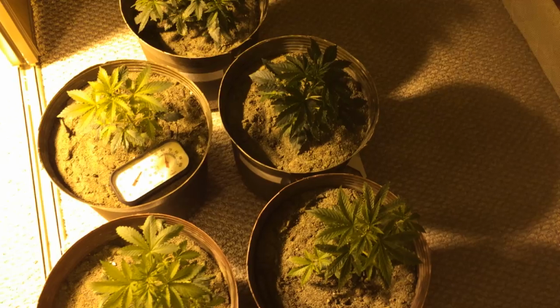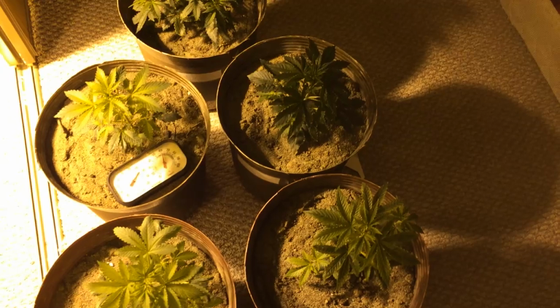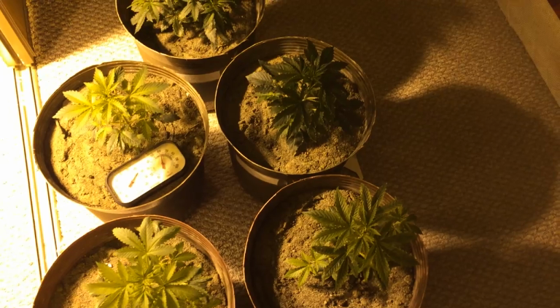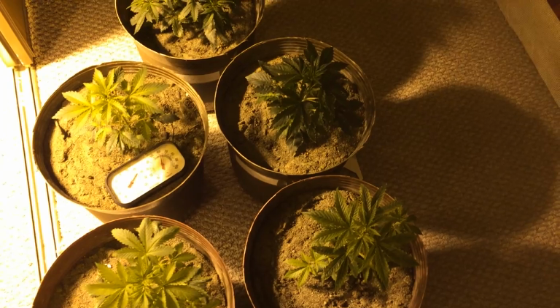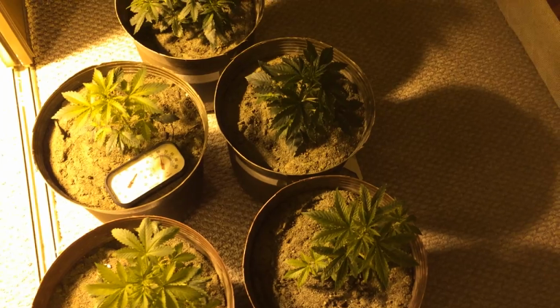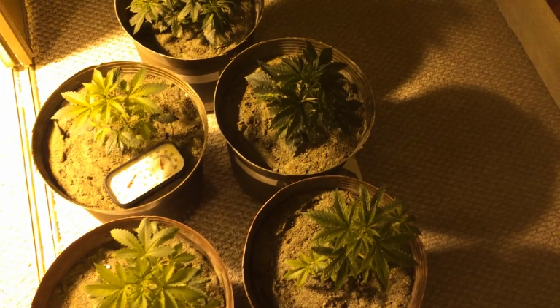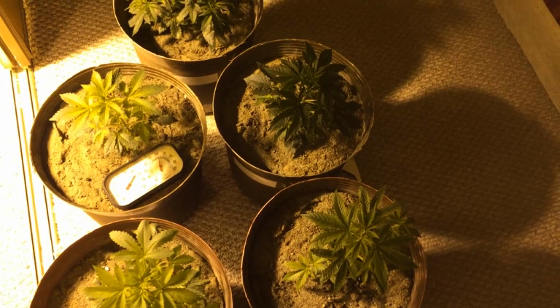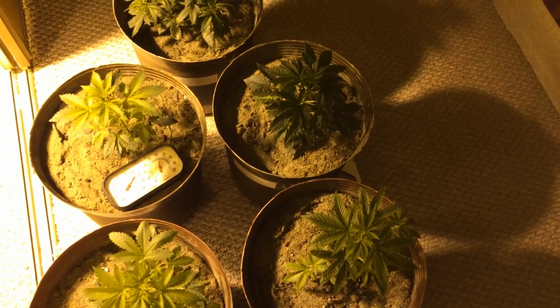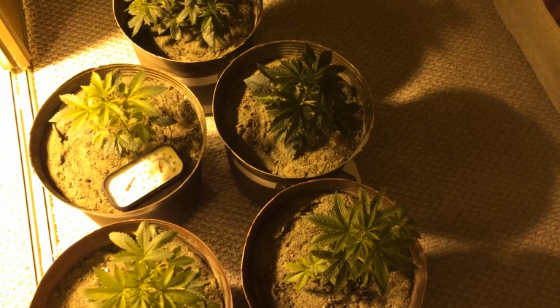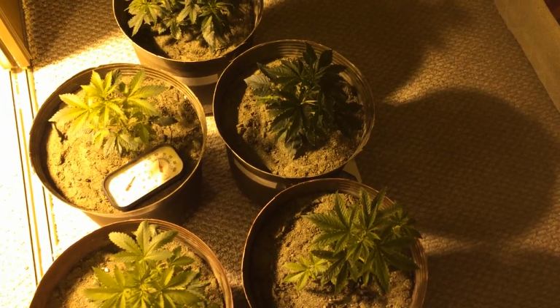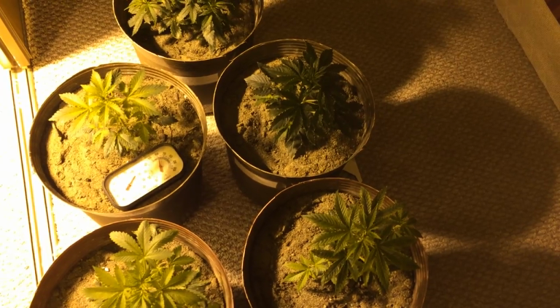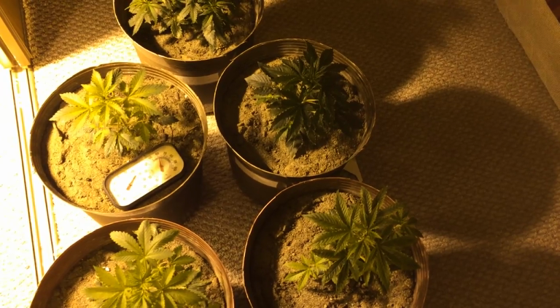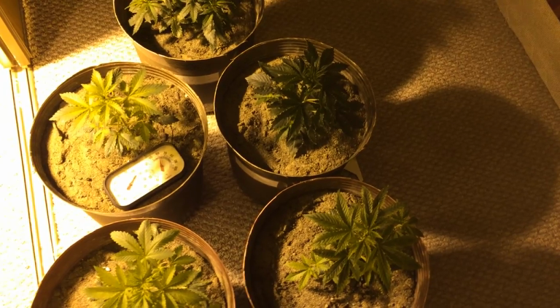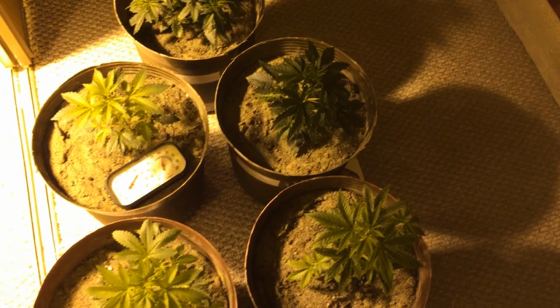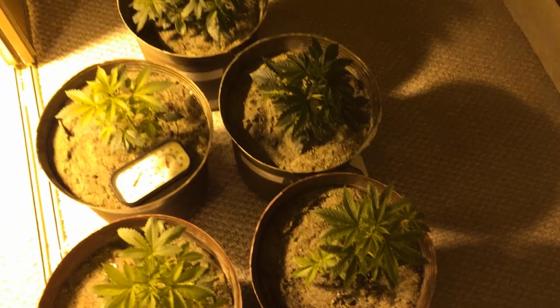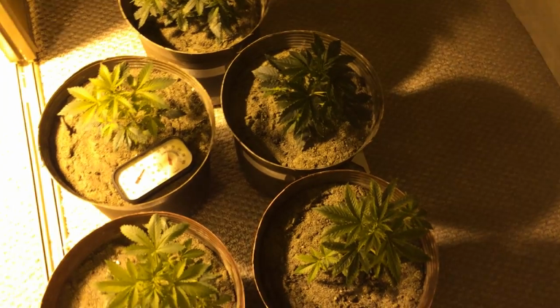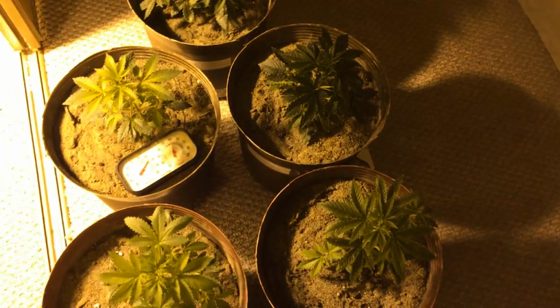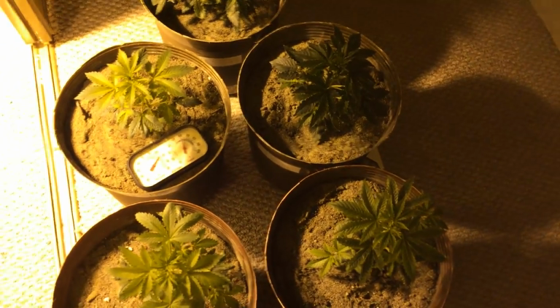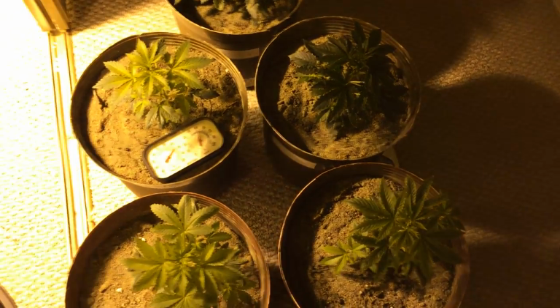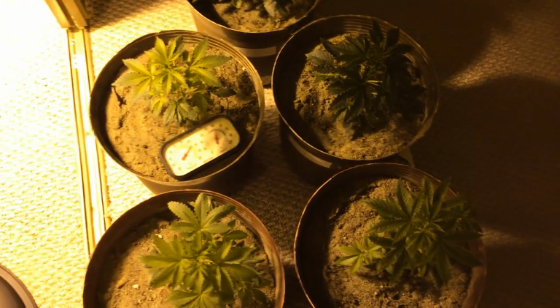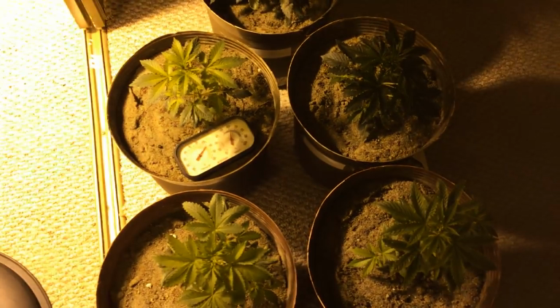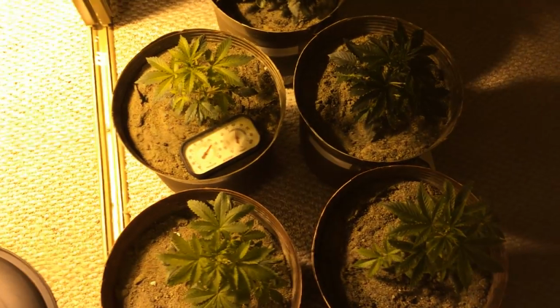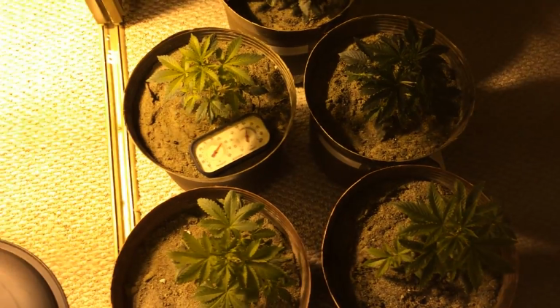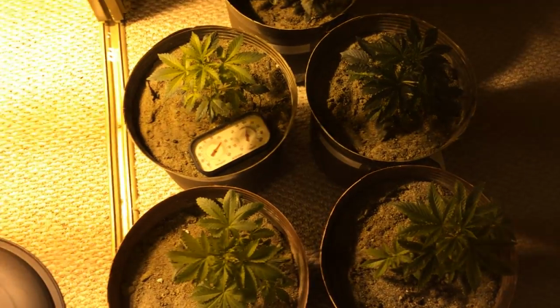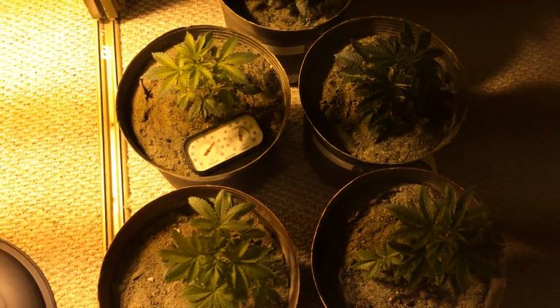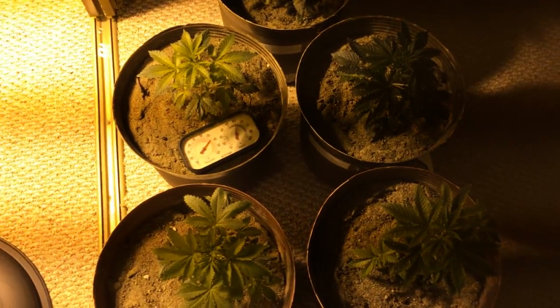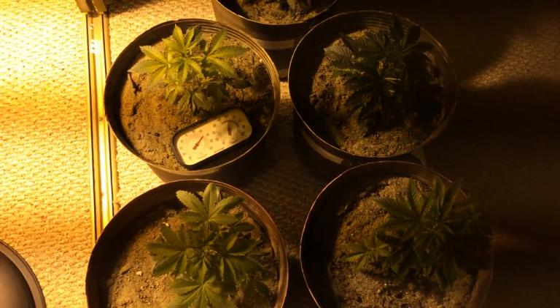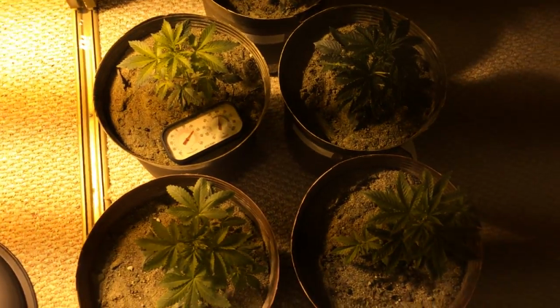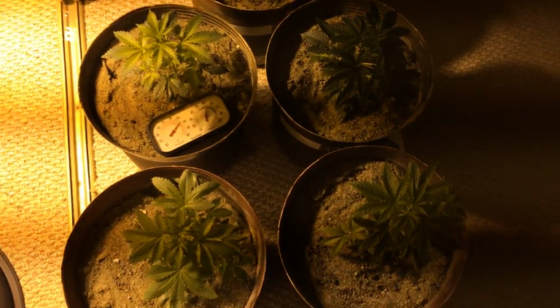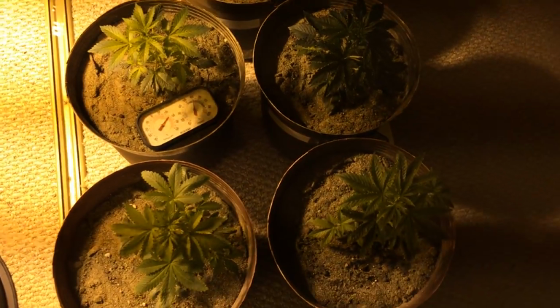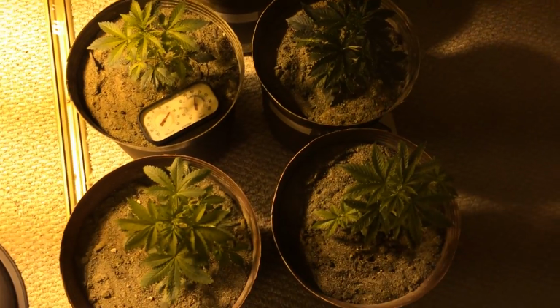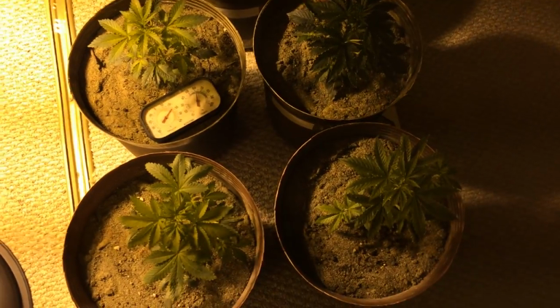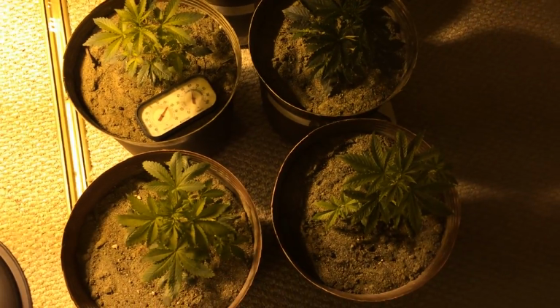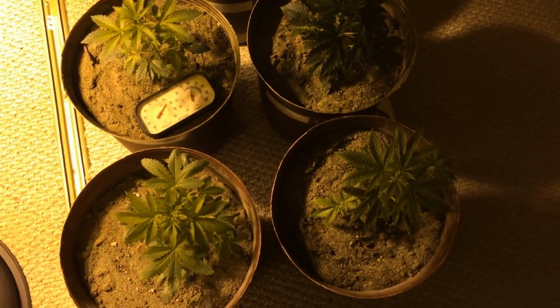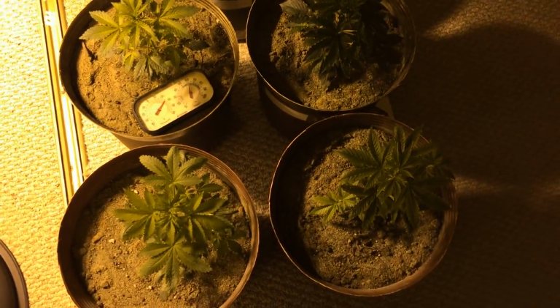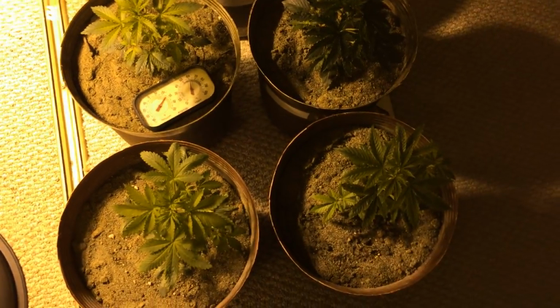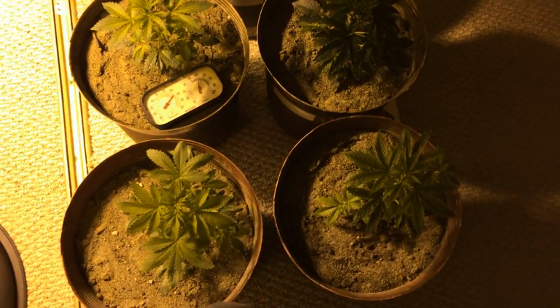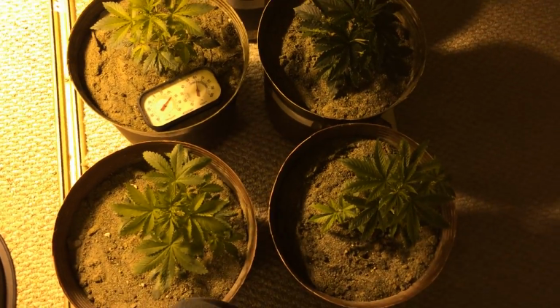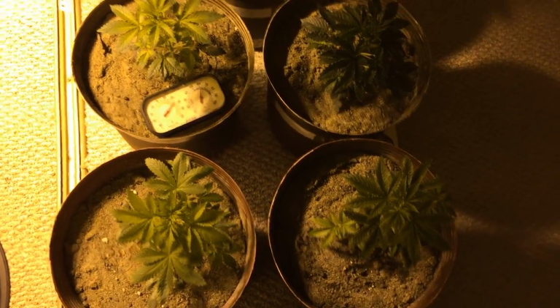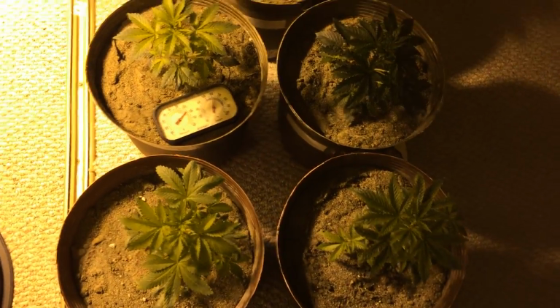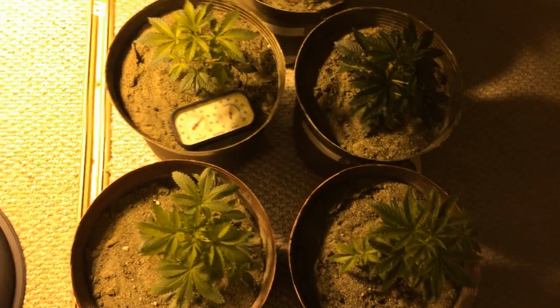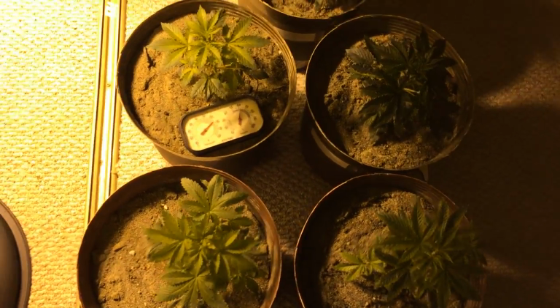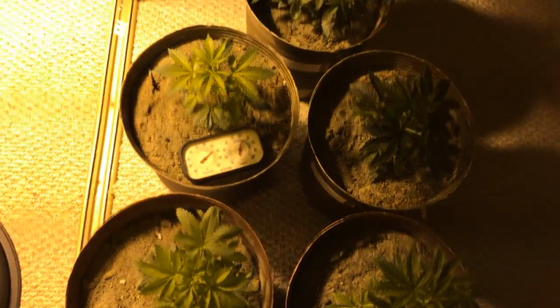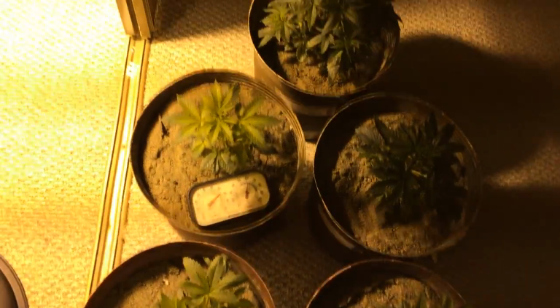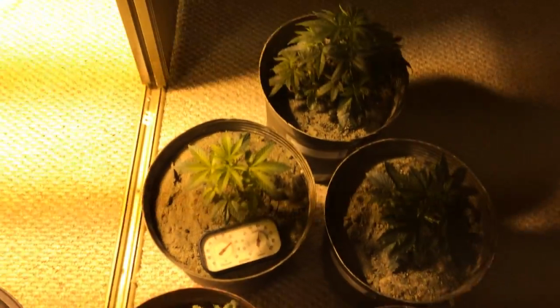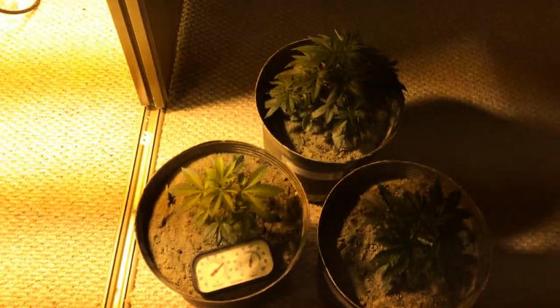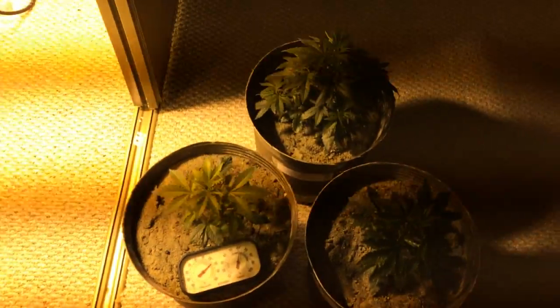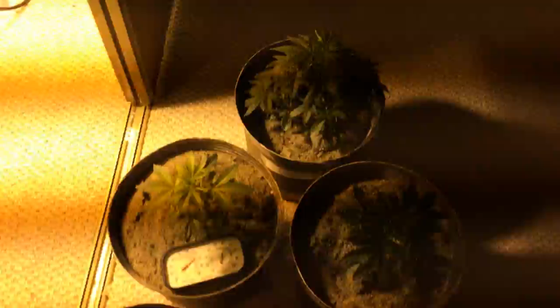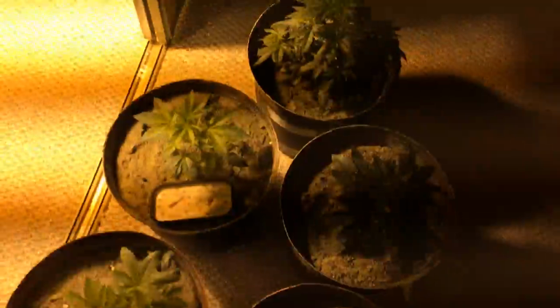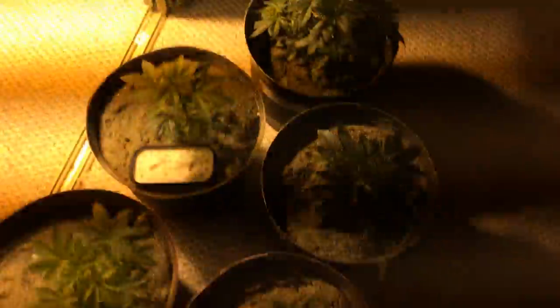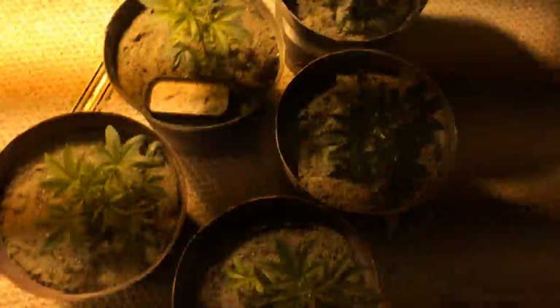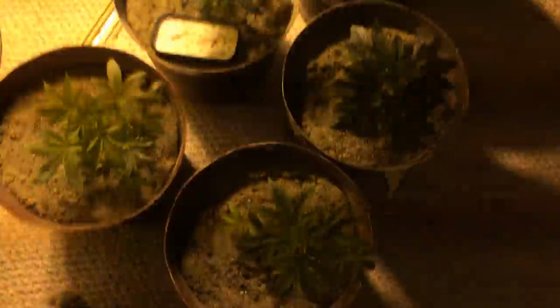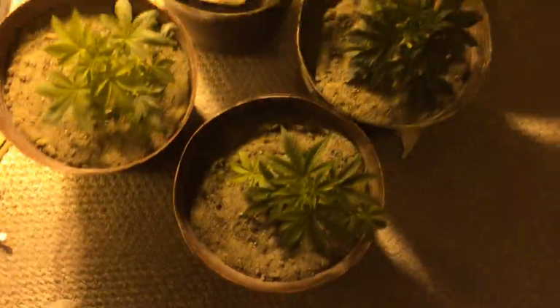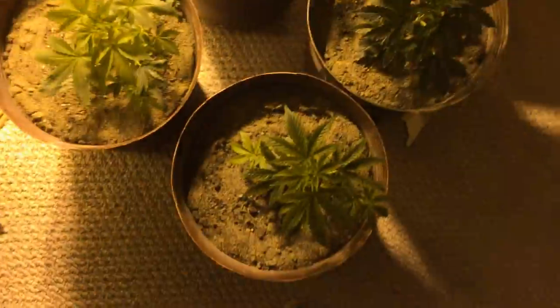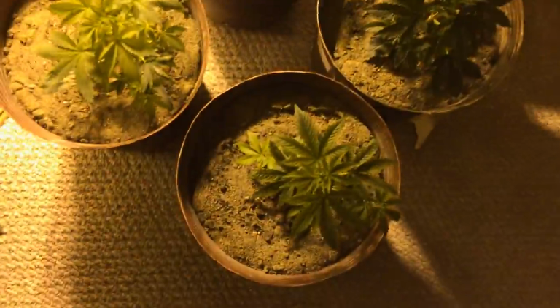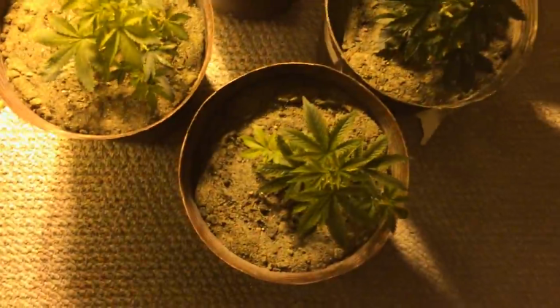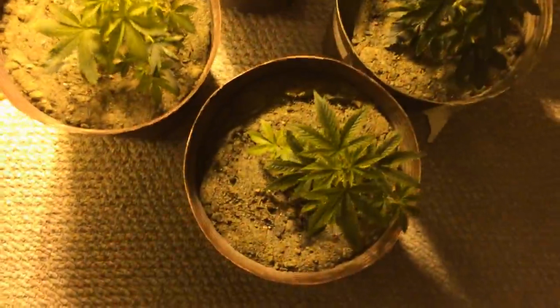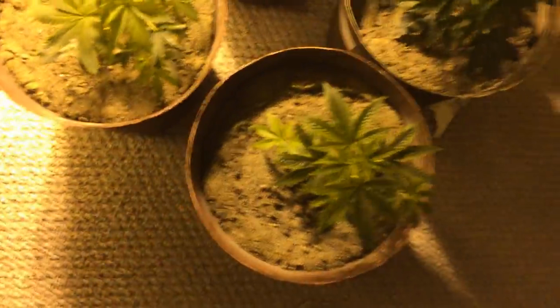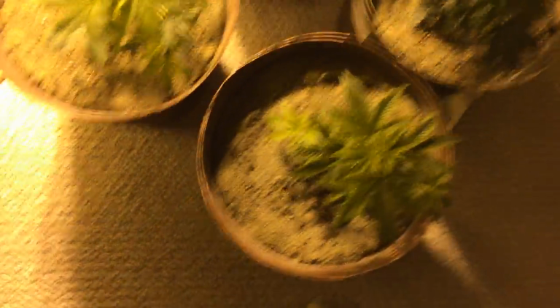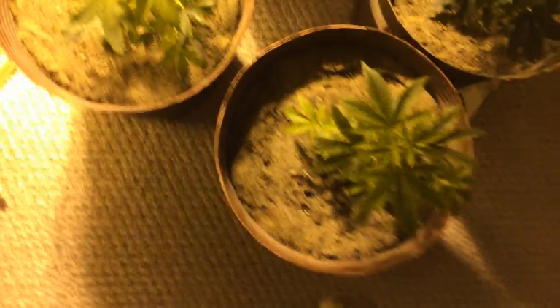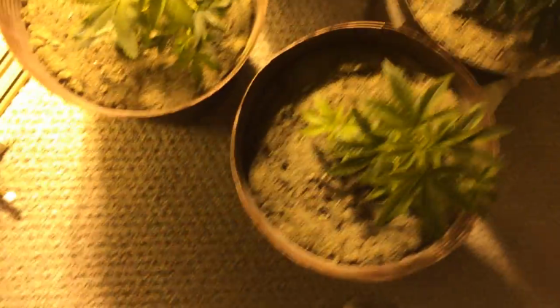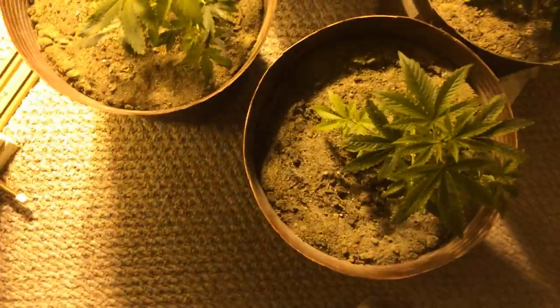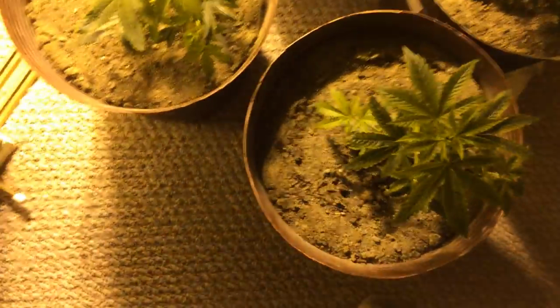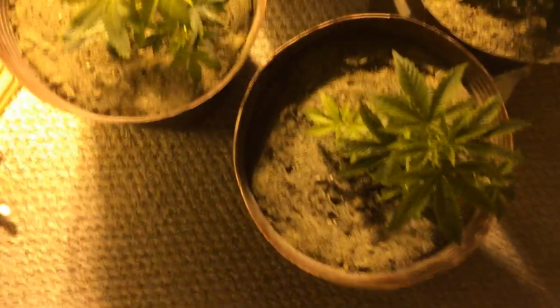Hey, what's up guys? Northern Automan here. Got an update on the plants. It's now day 26.